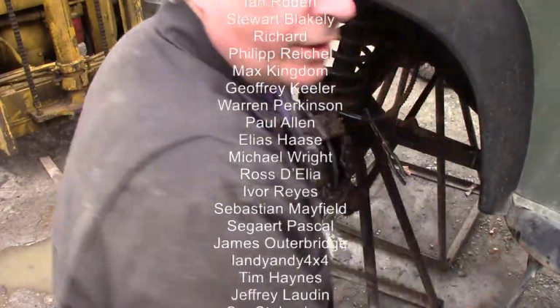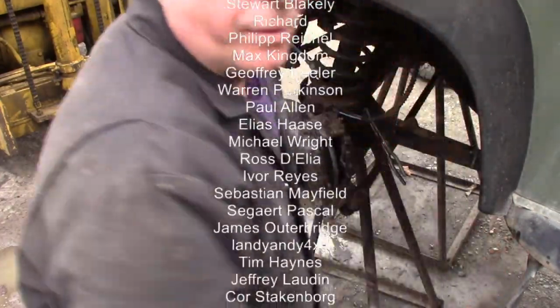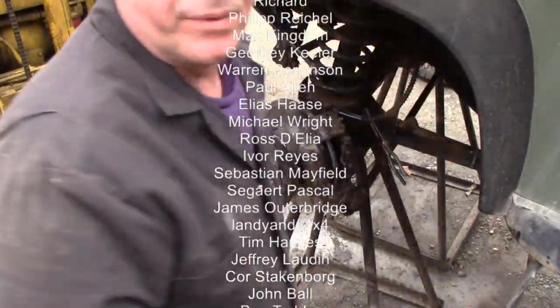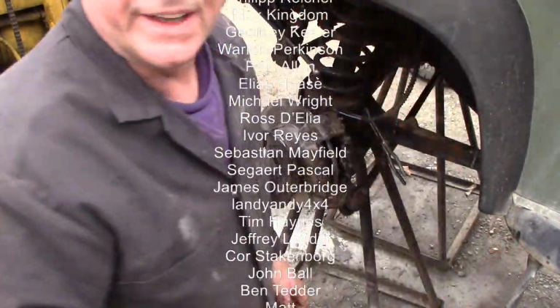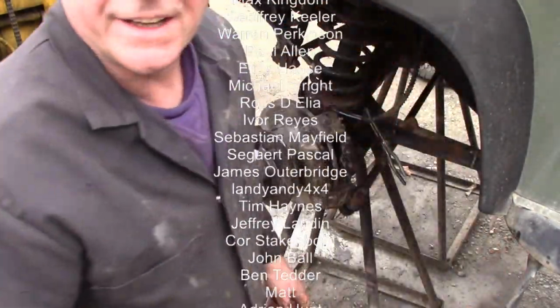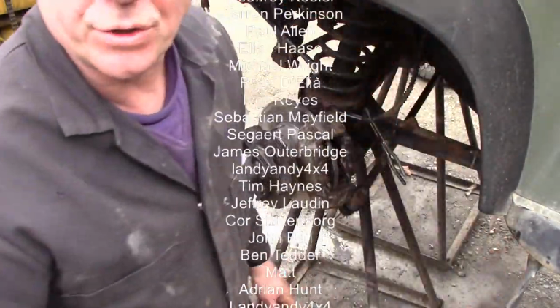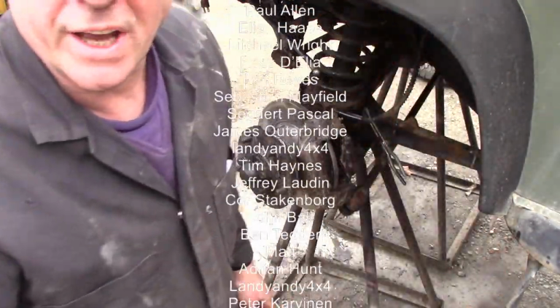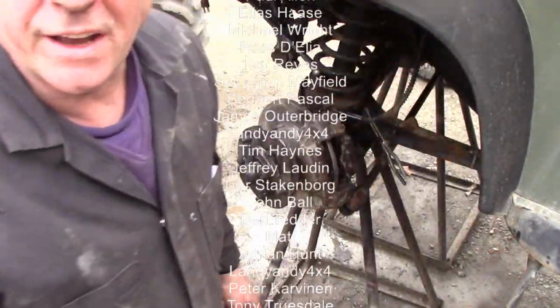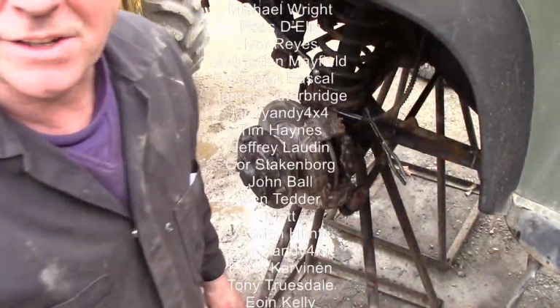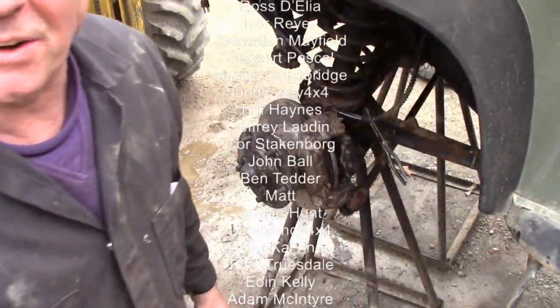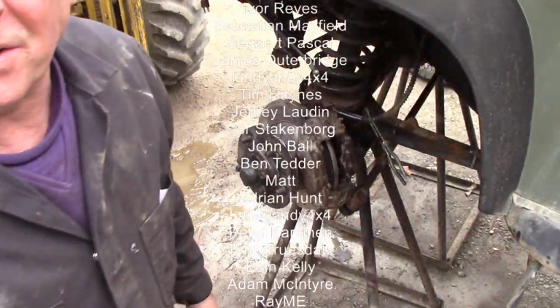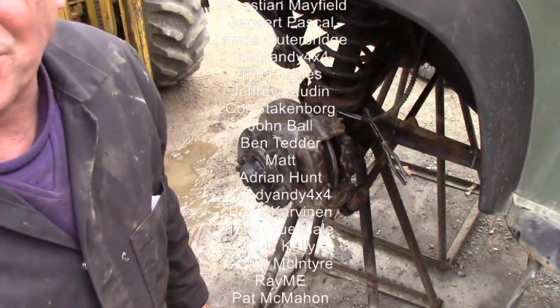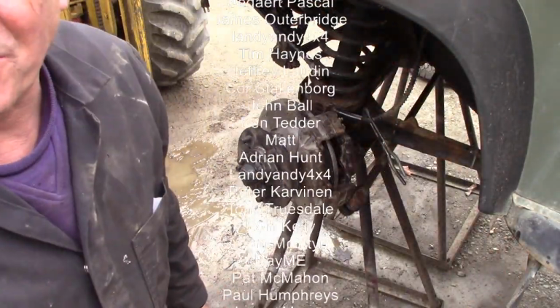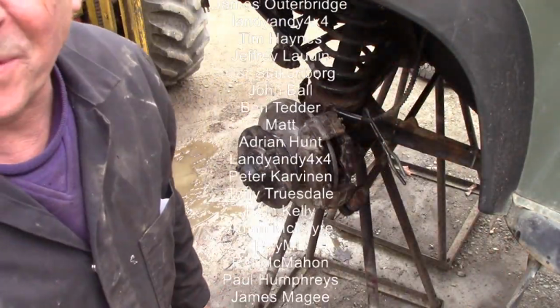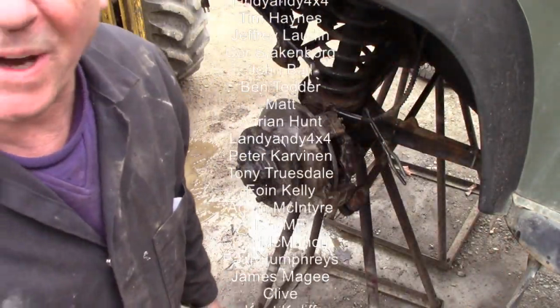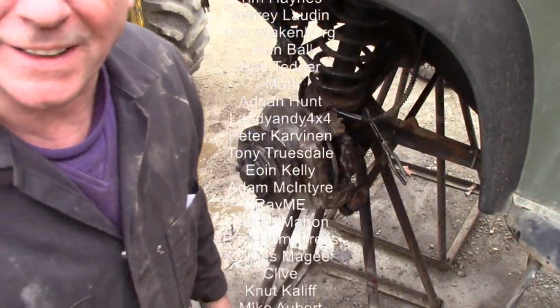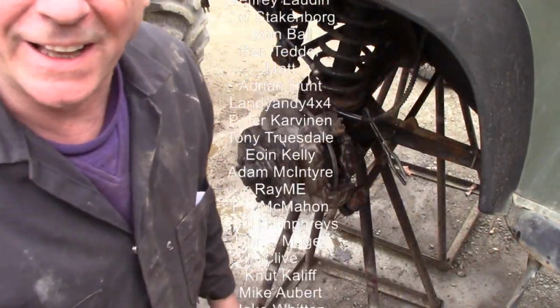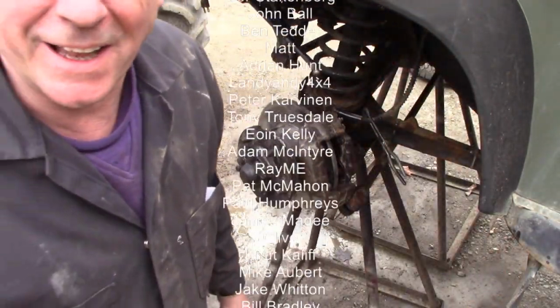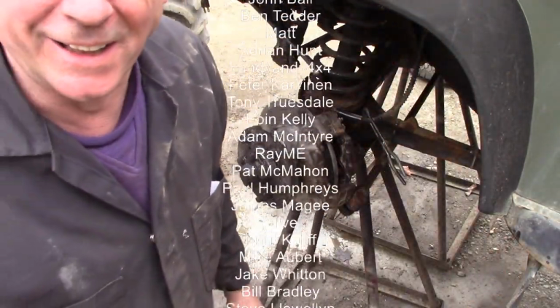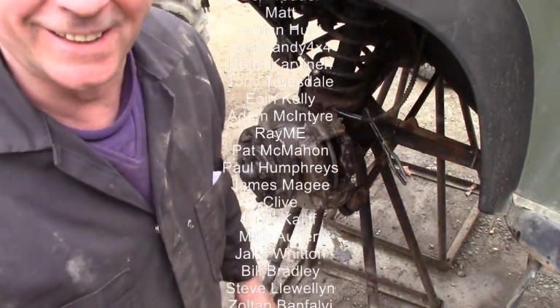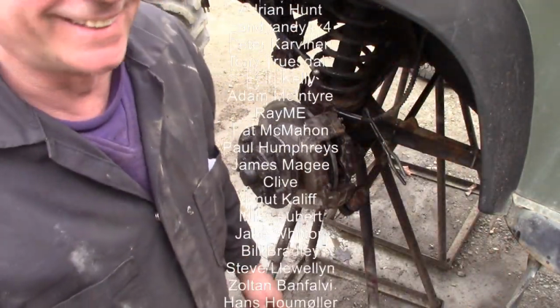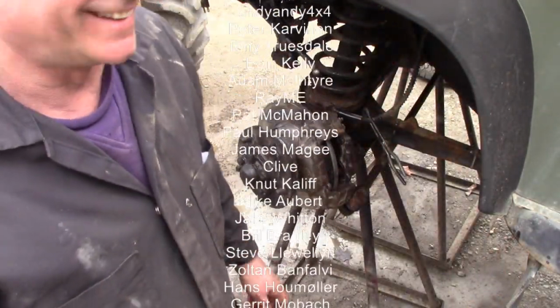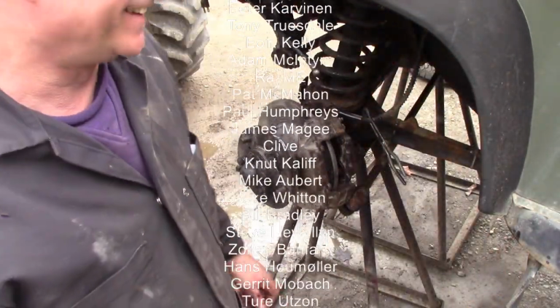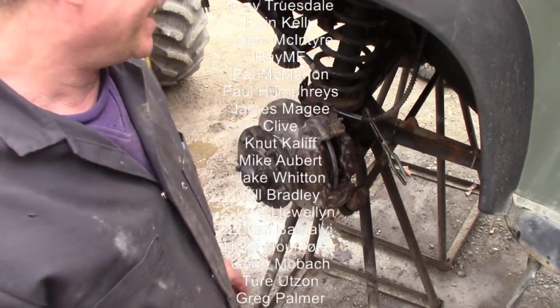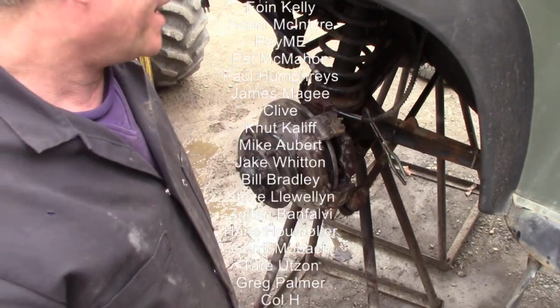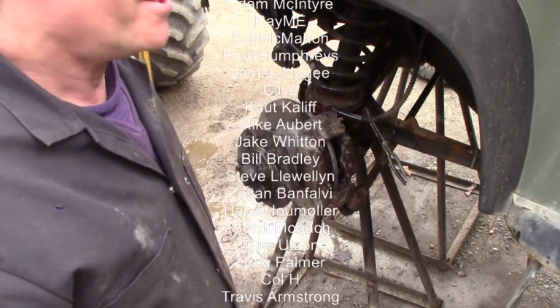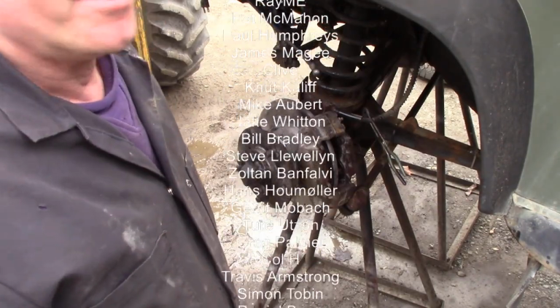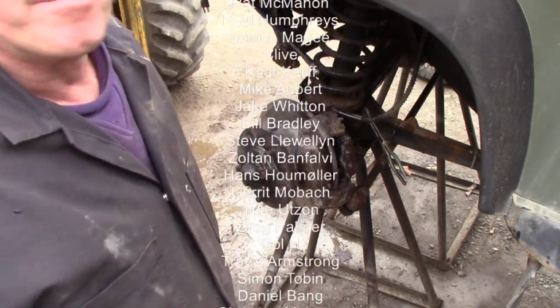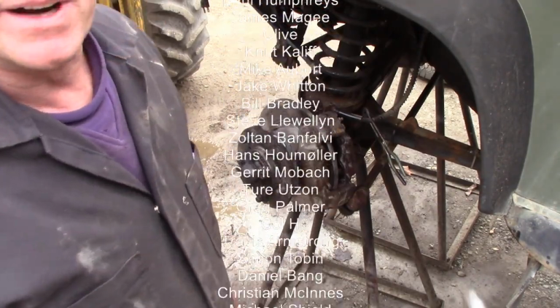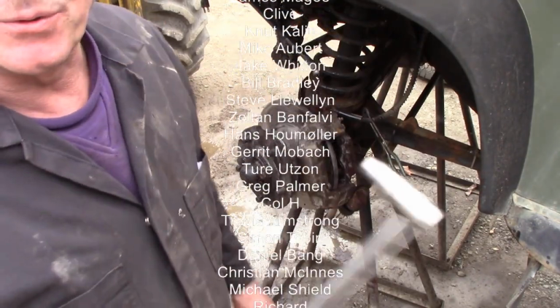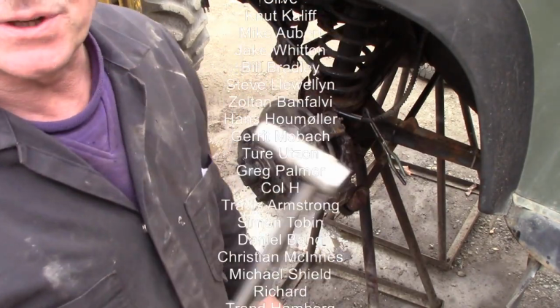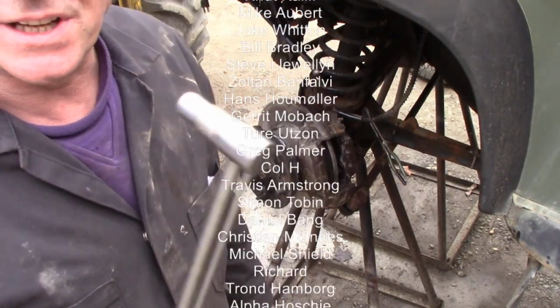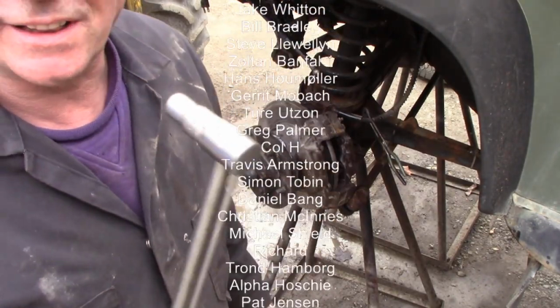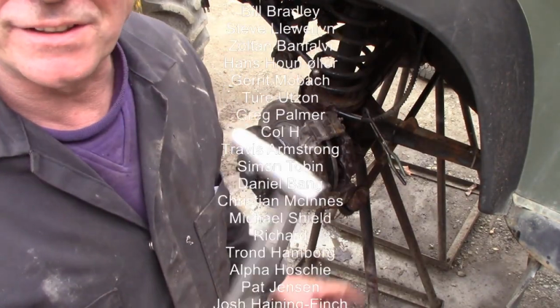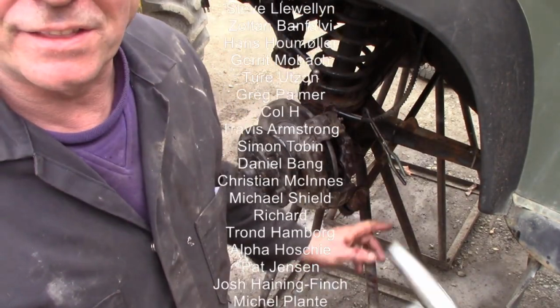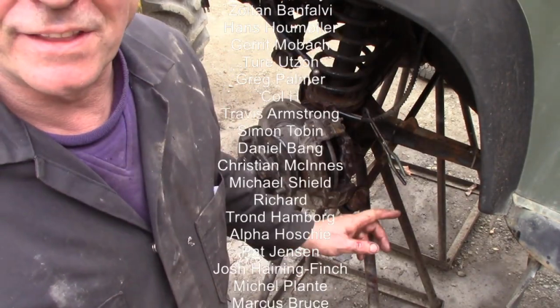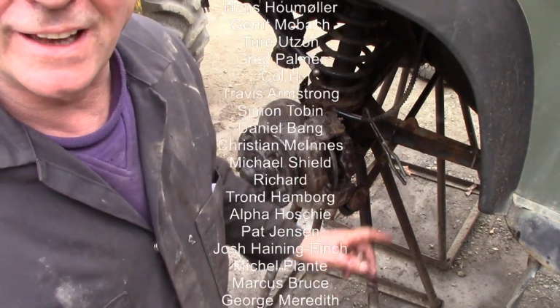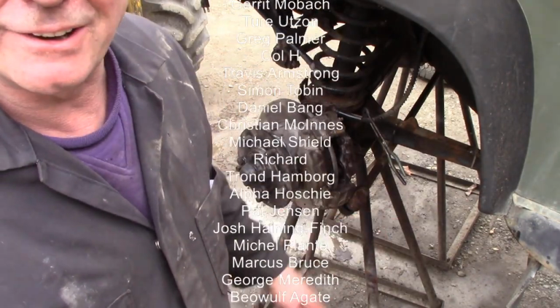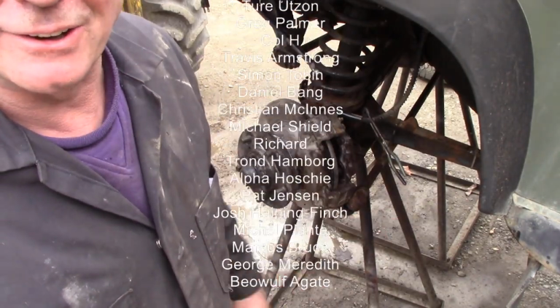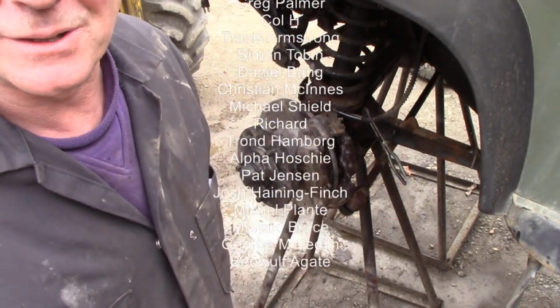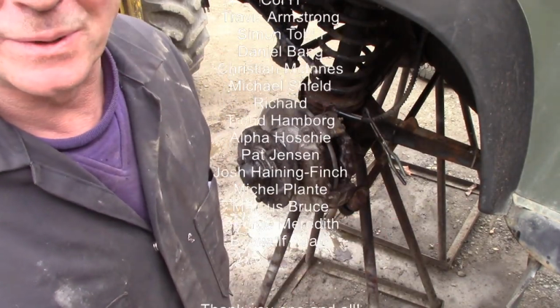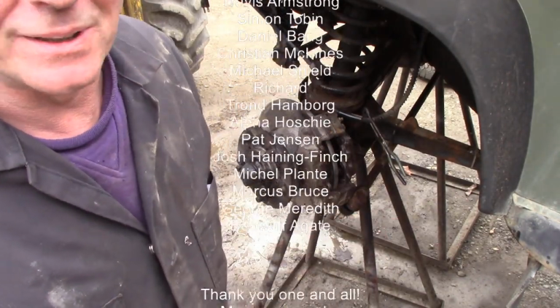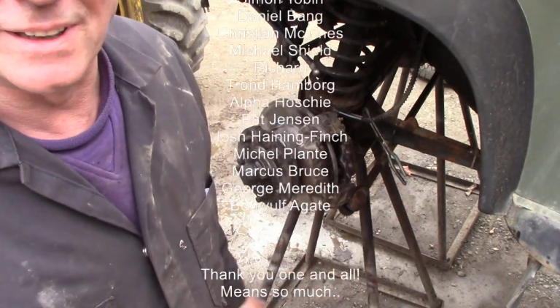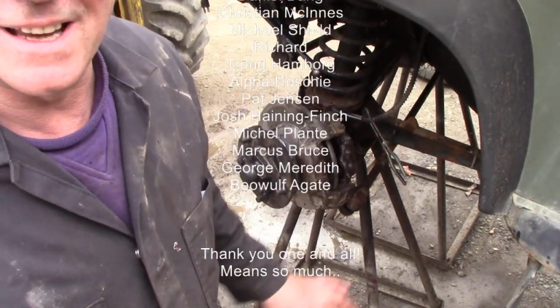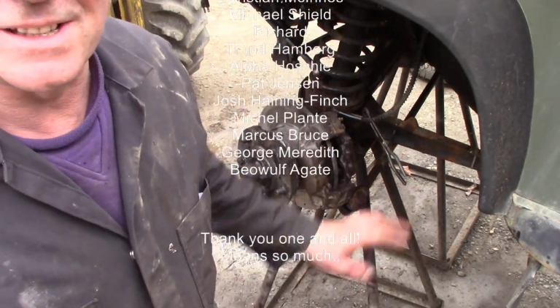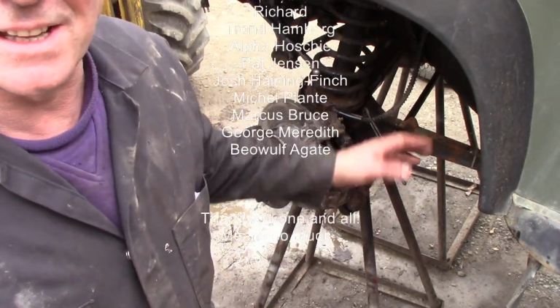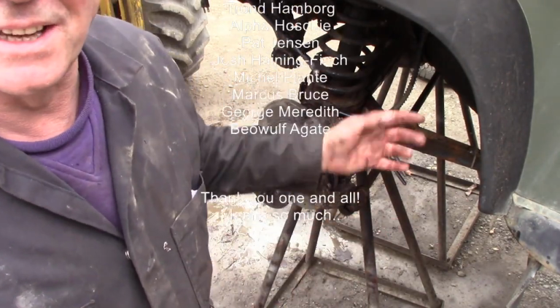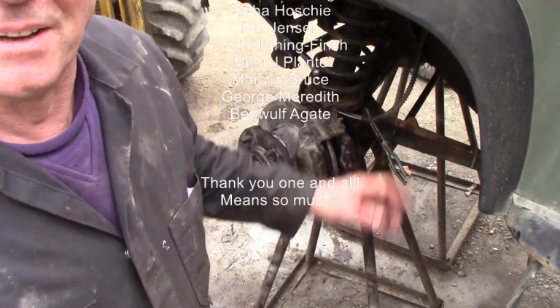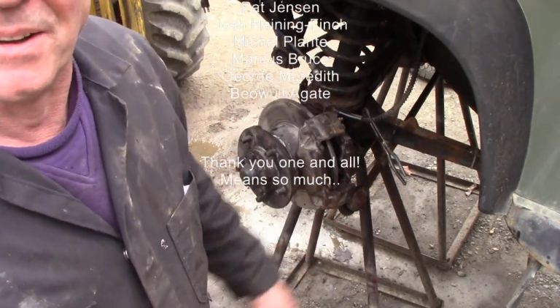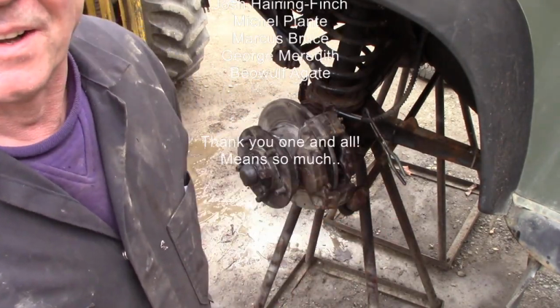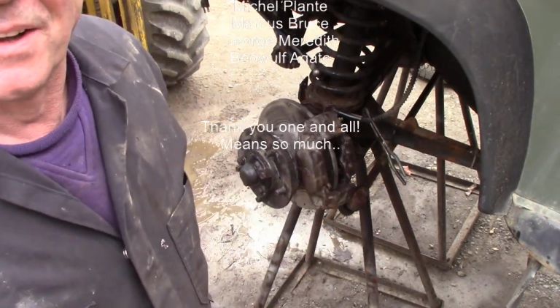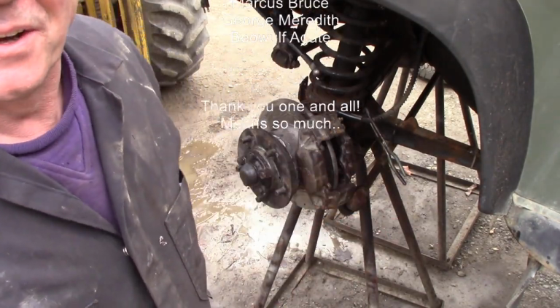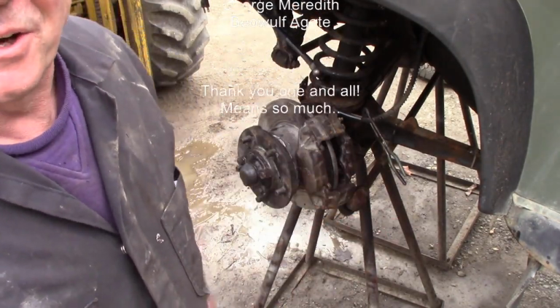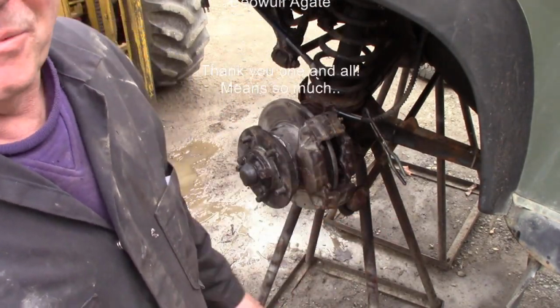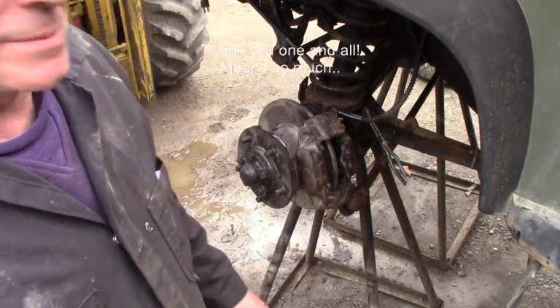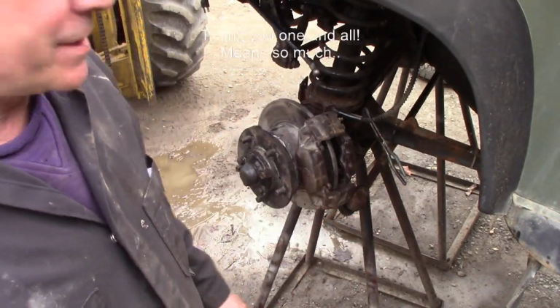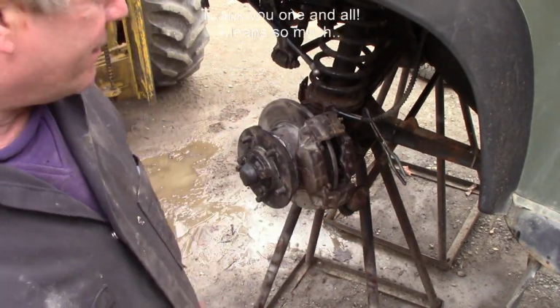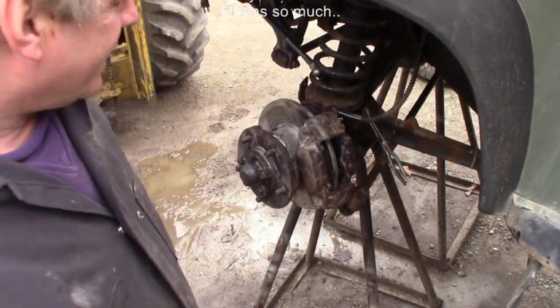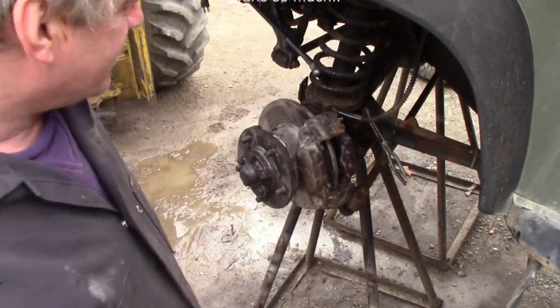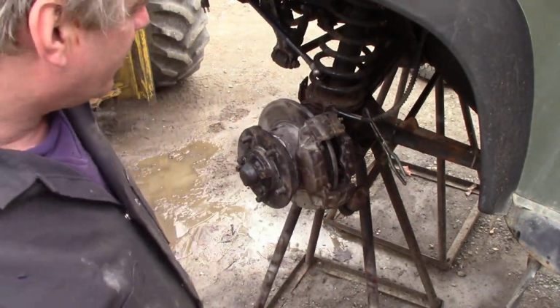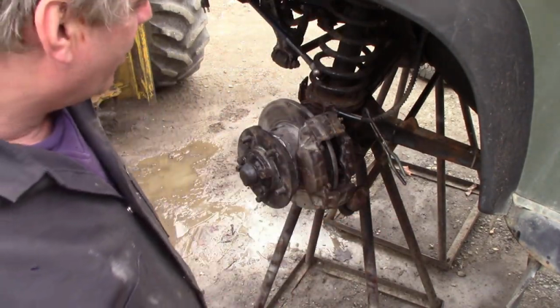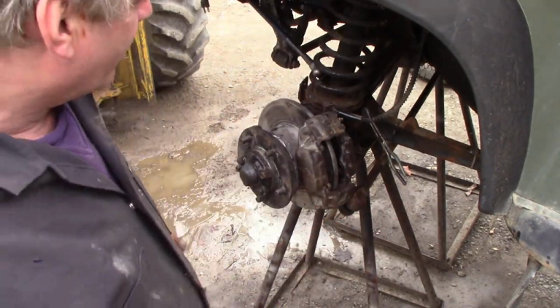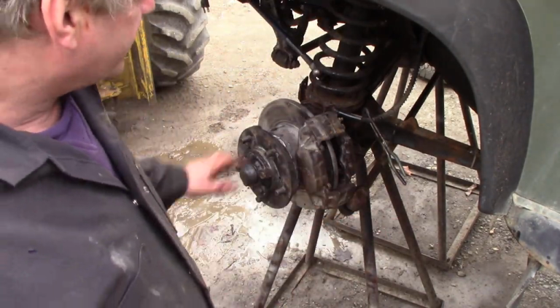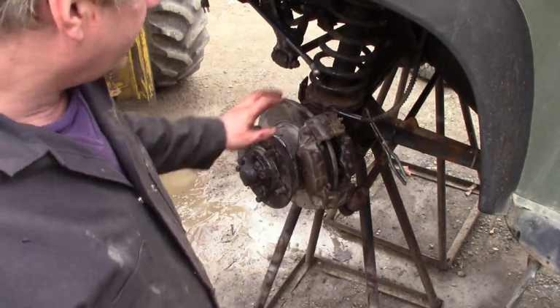It took it — helicoils will easily come up to the right torque, so we're good.